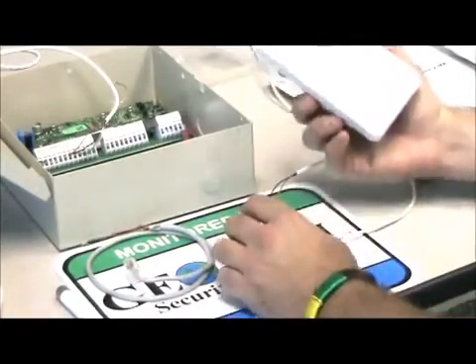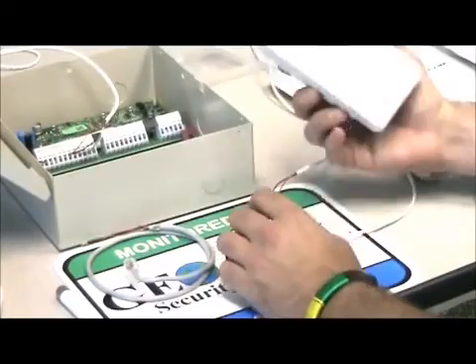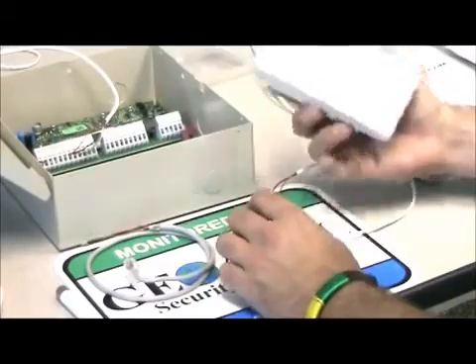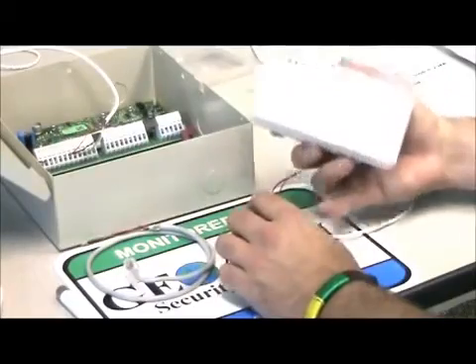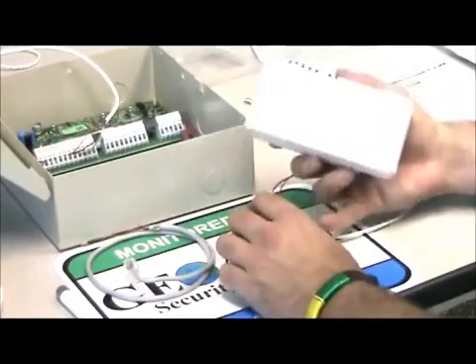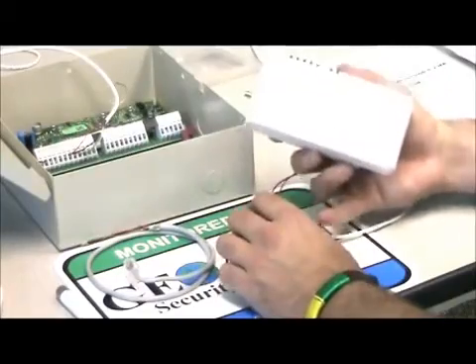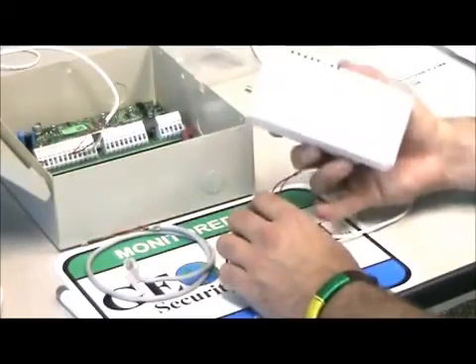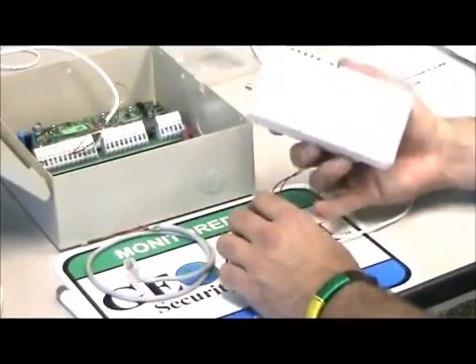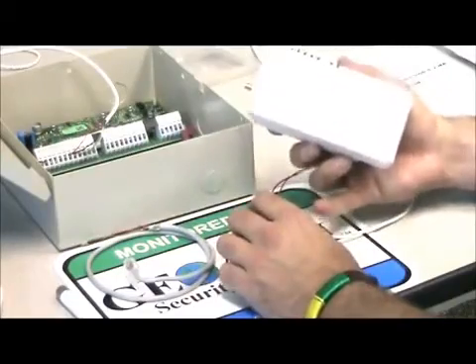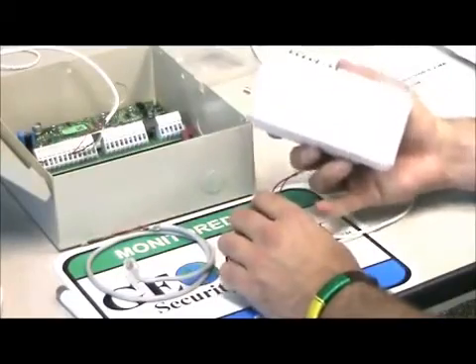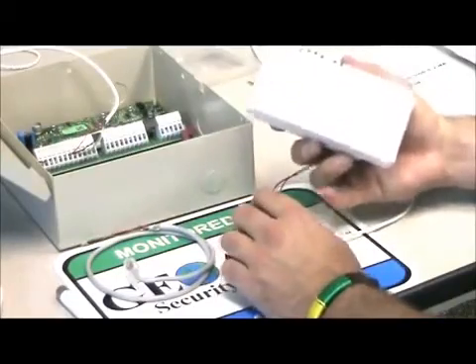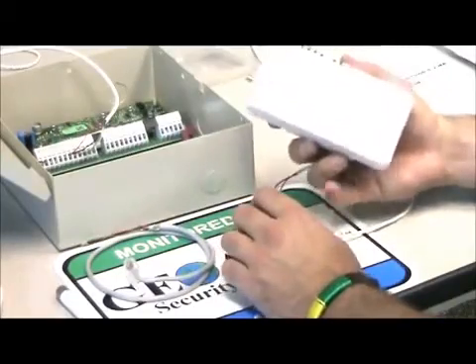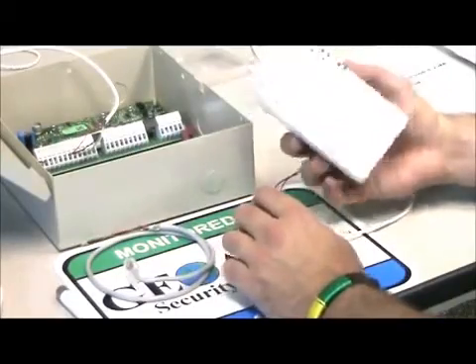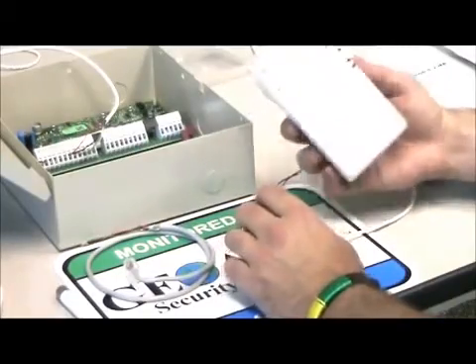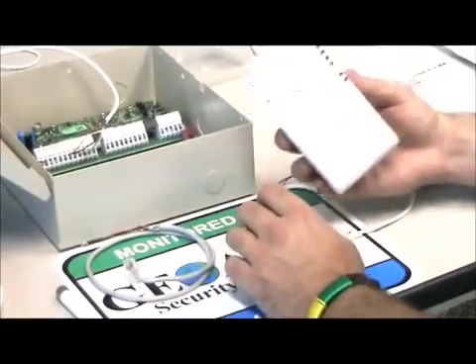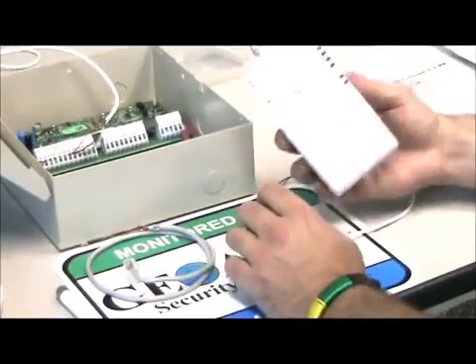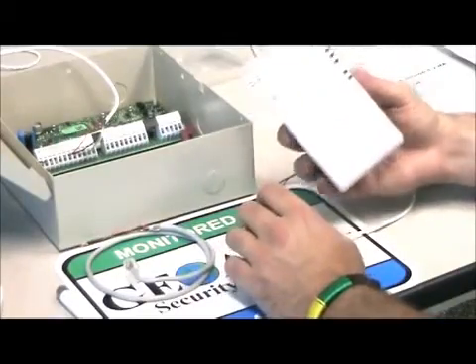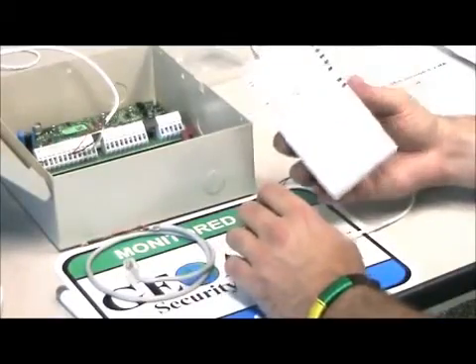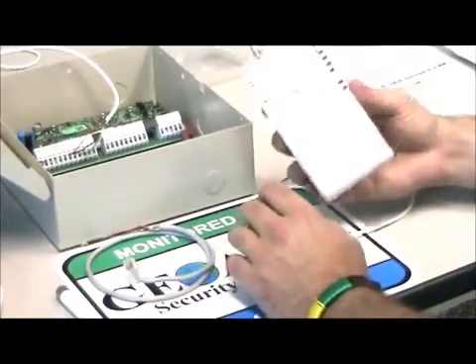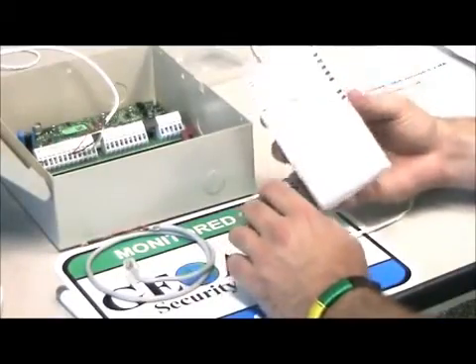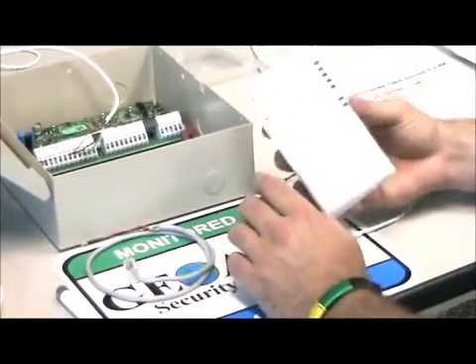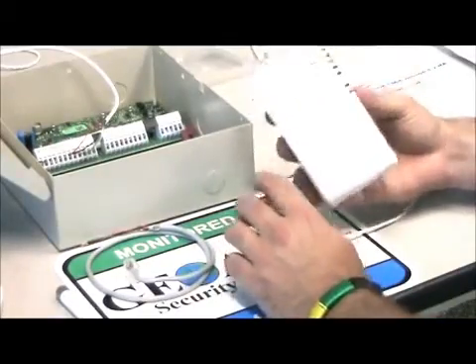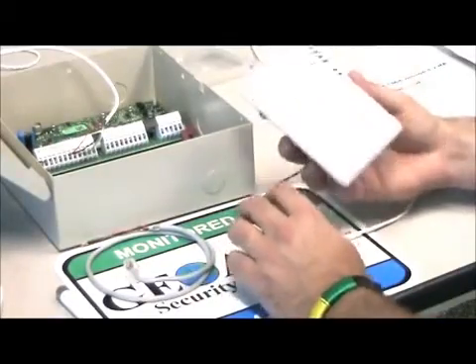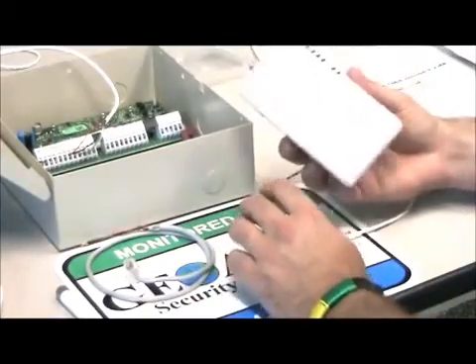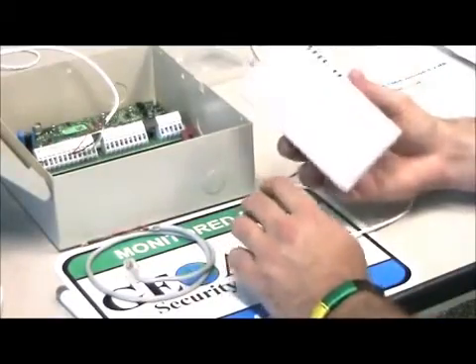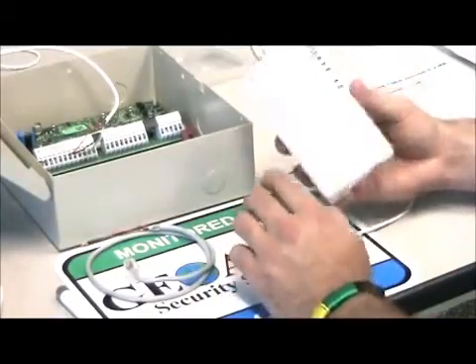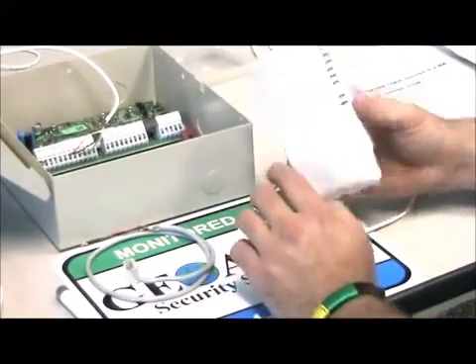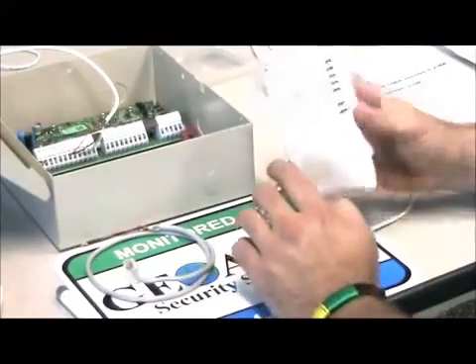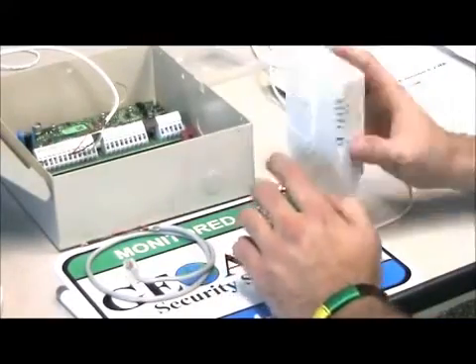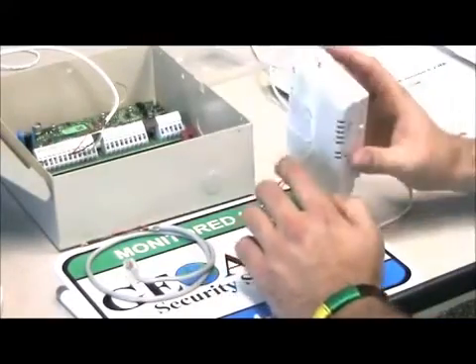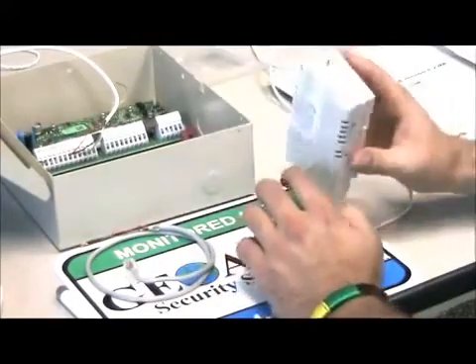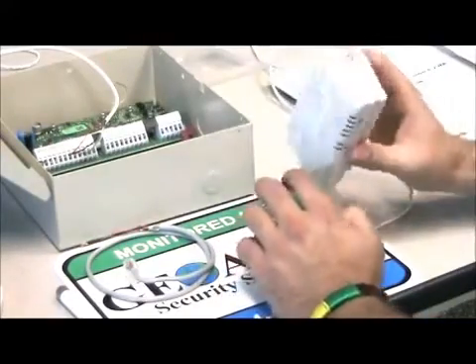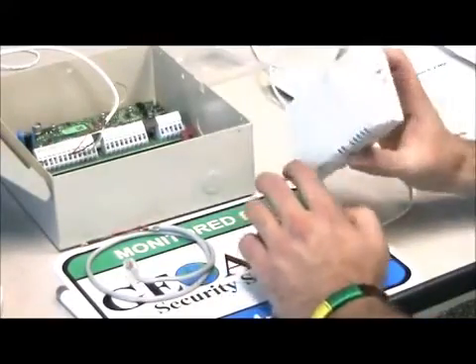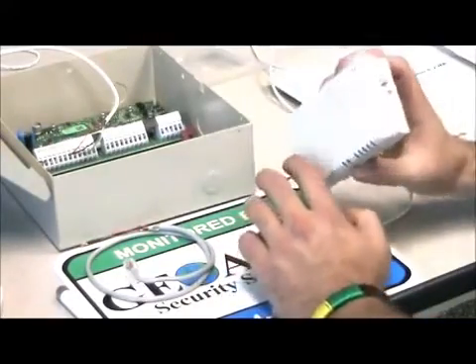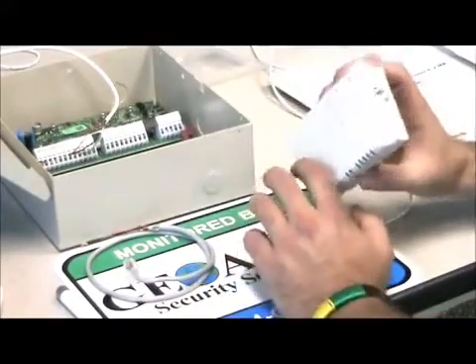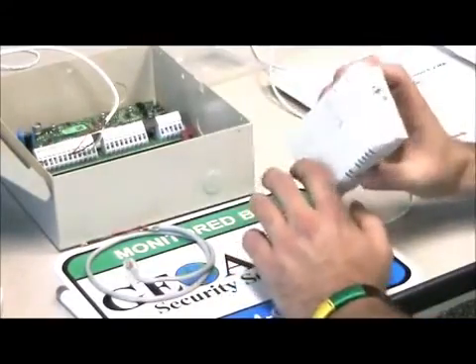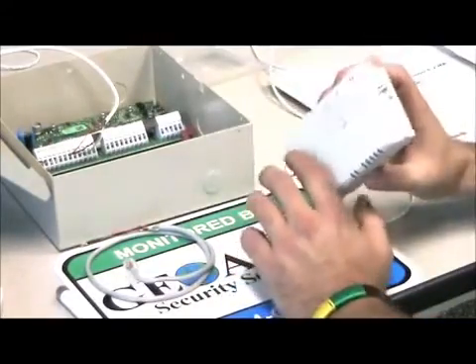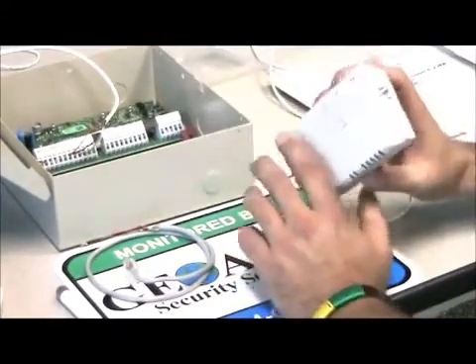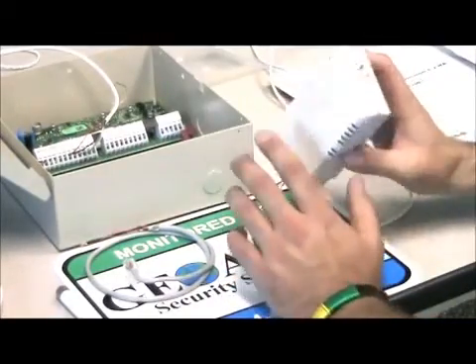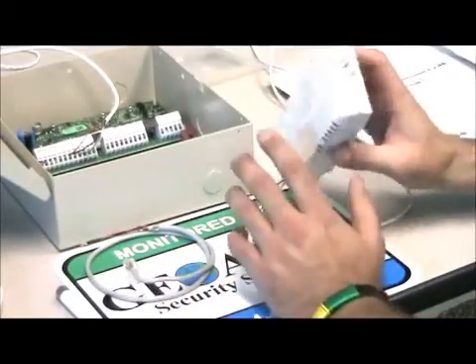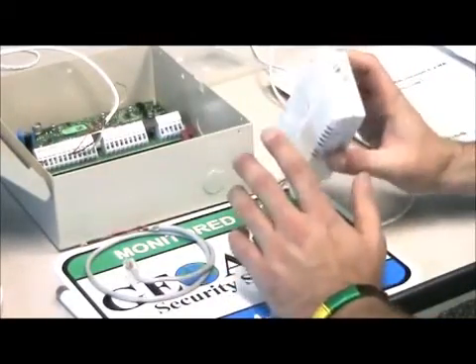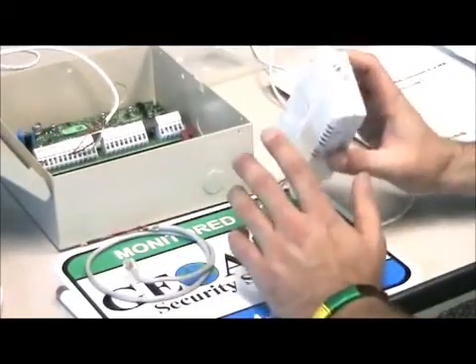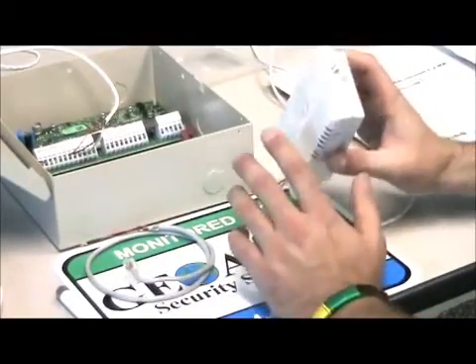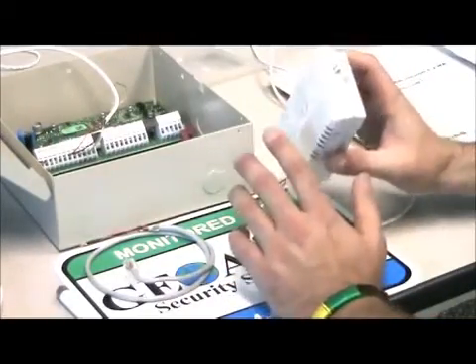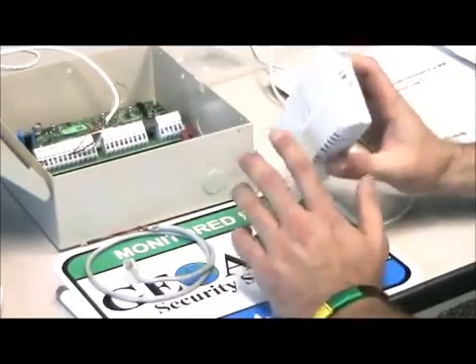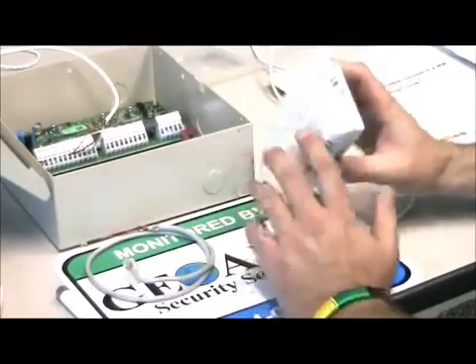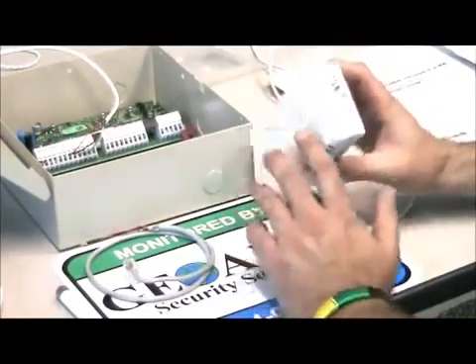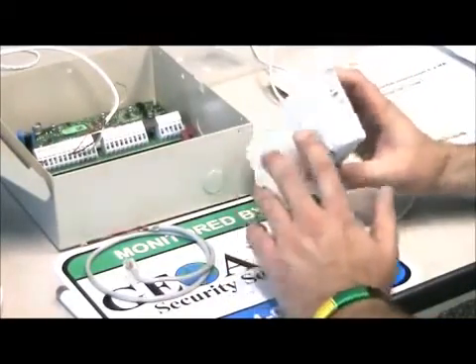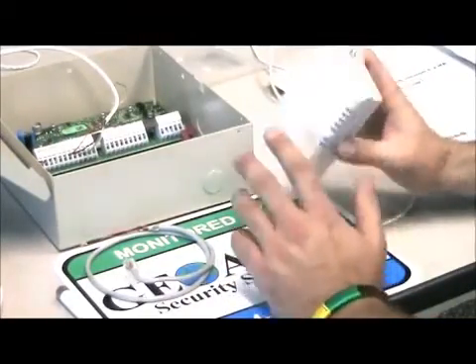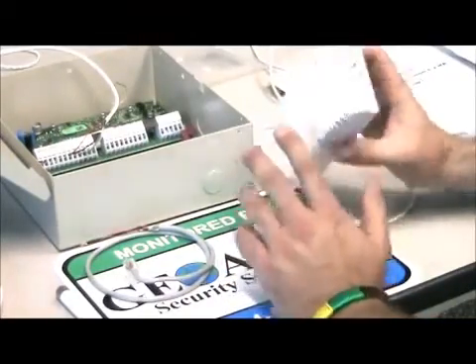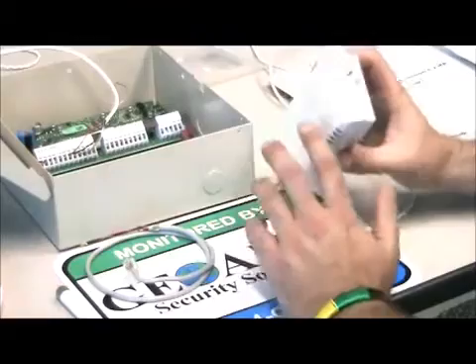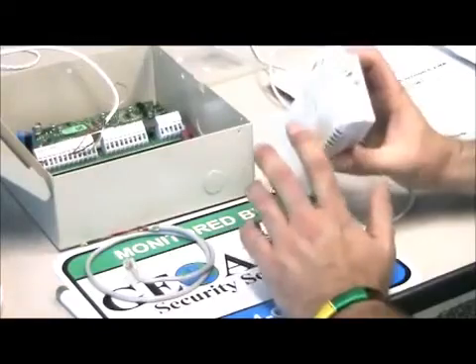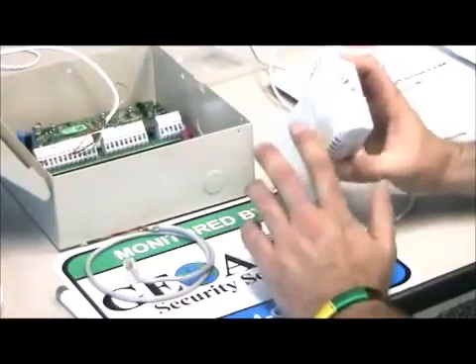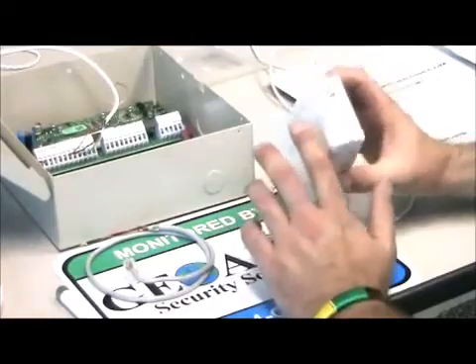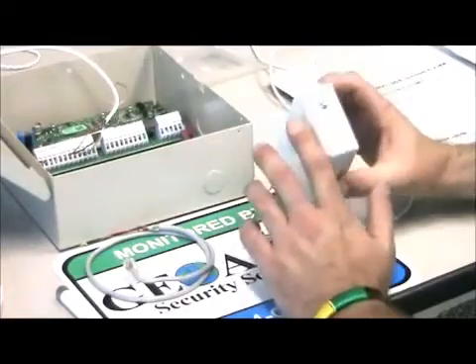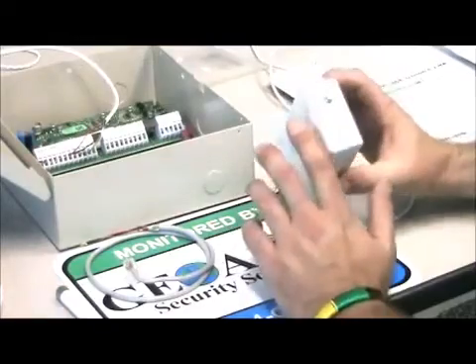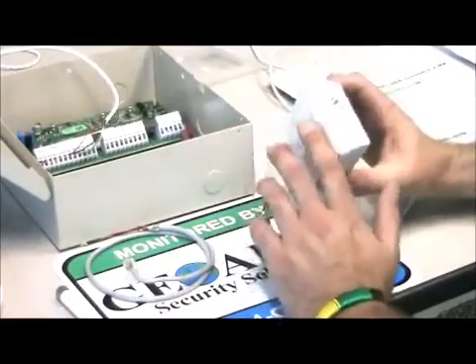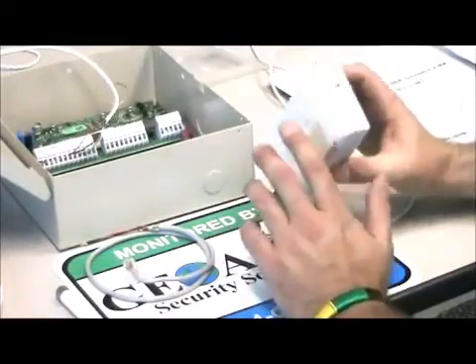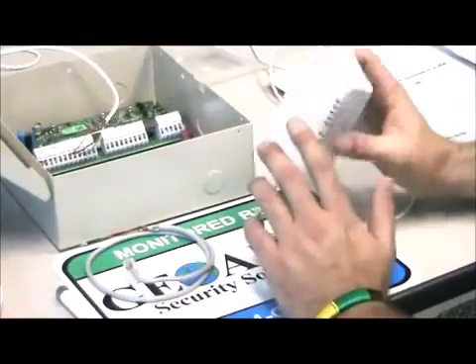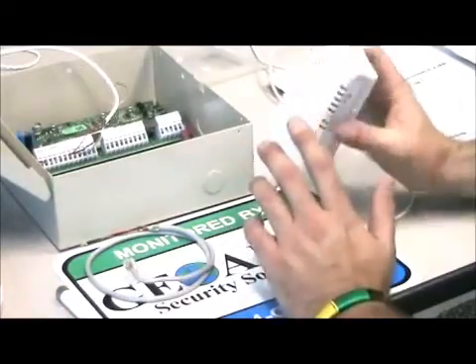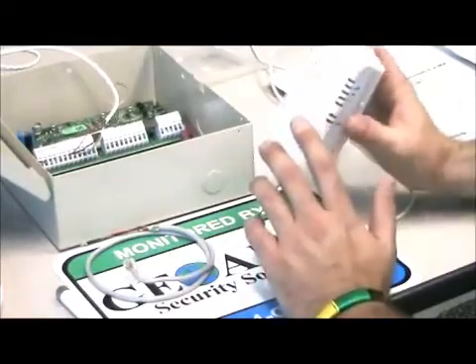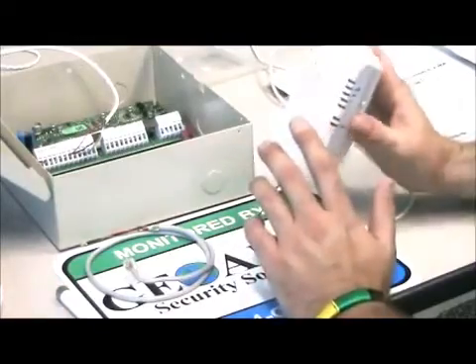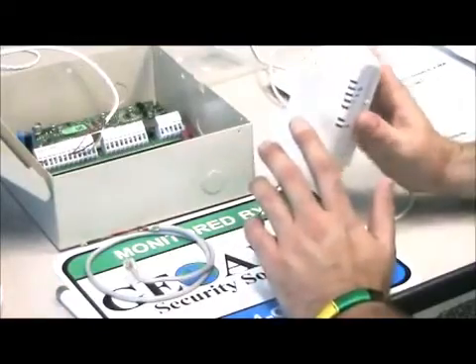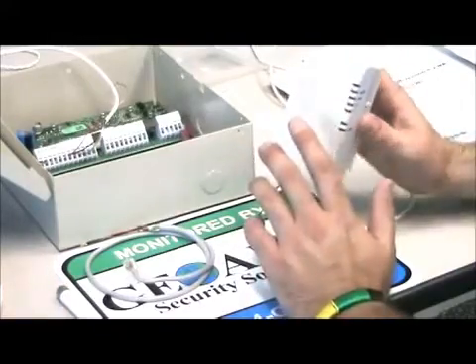The wire is not included unless you send it to us. If you send this to us first, we will get it ready for you completely so you can take it out of the box and it's plug and play.